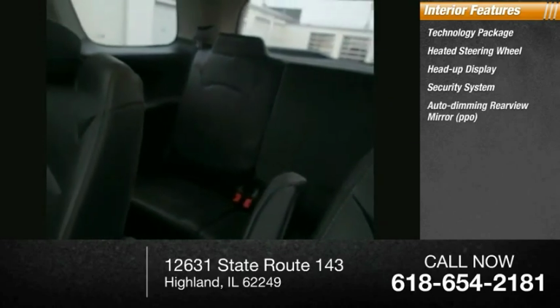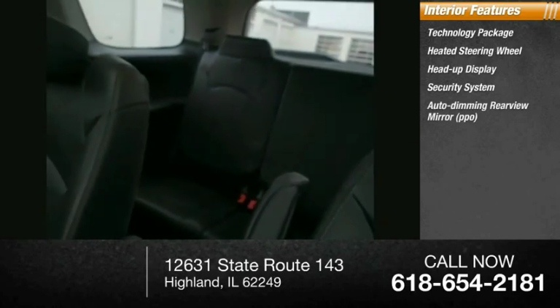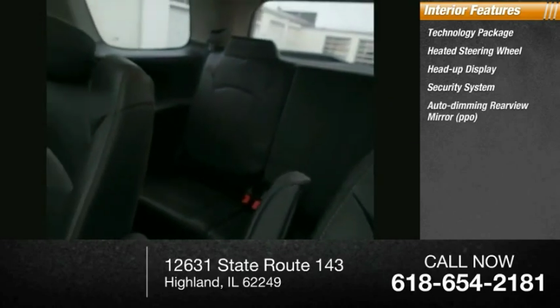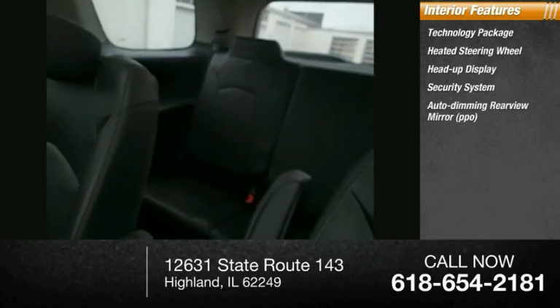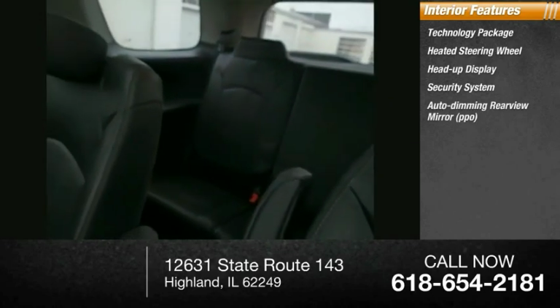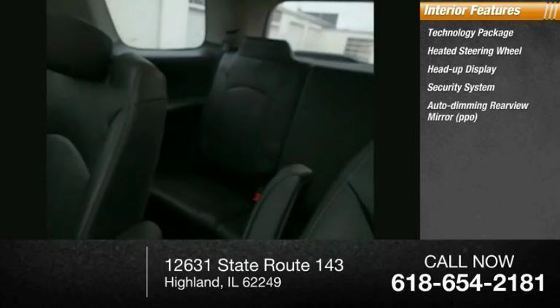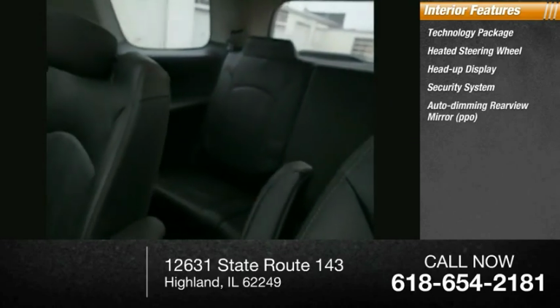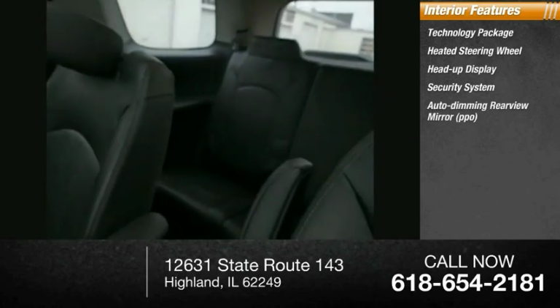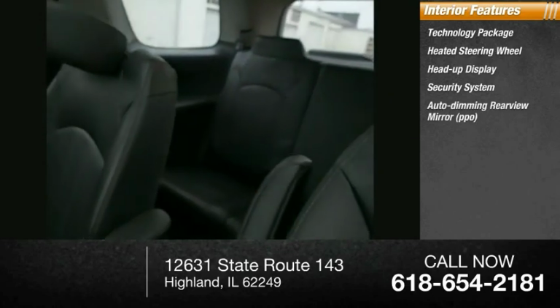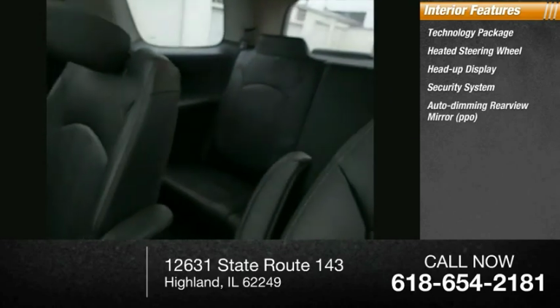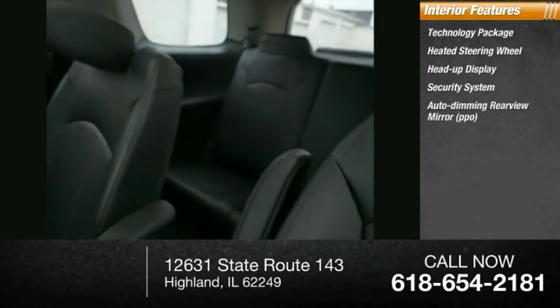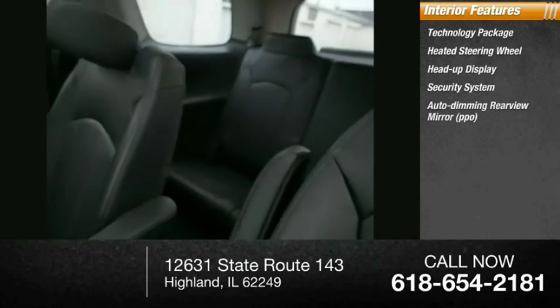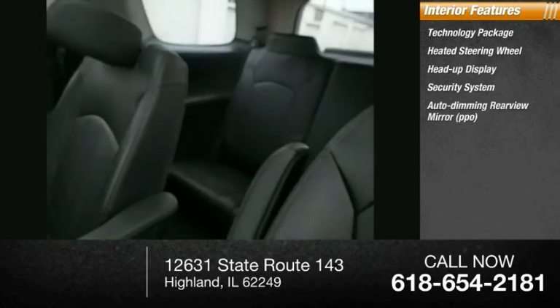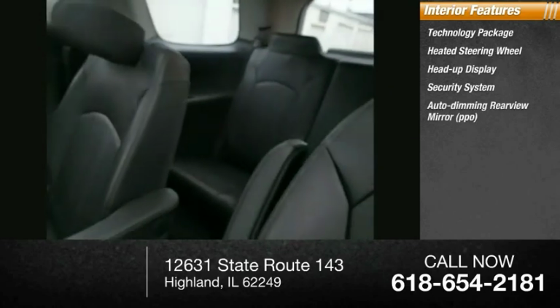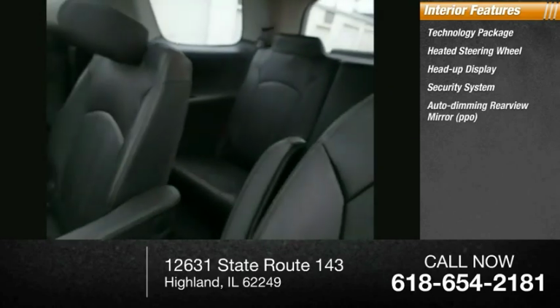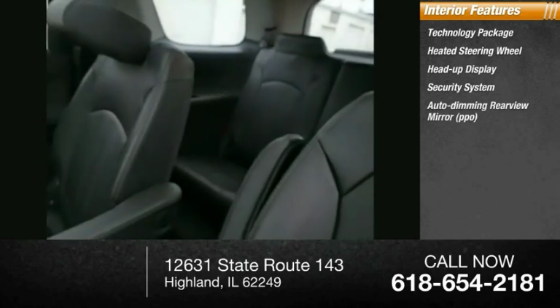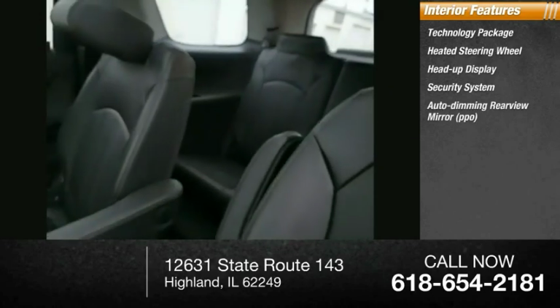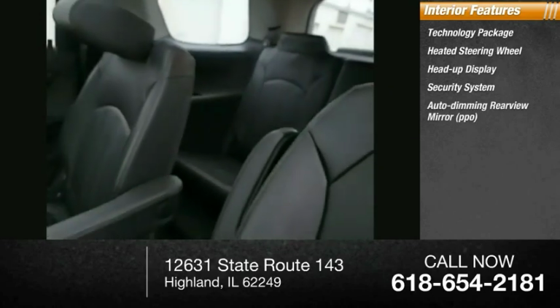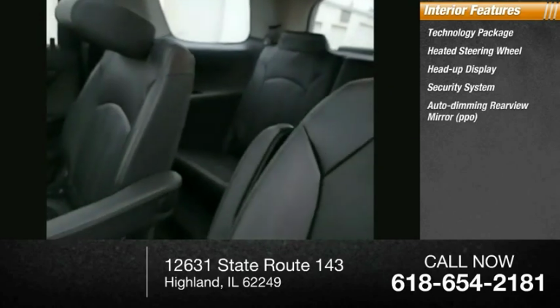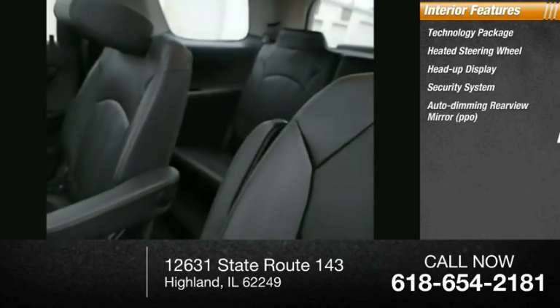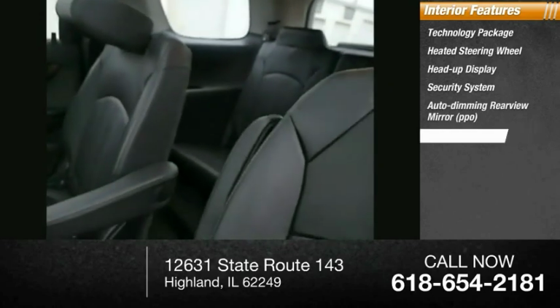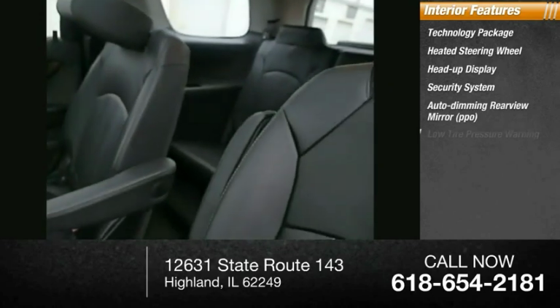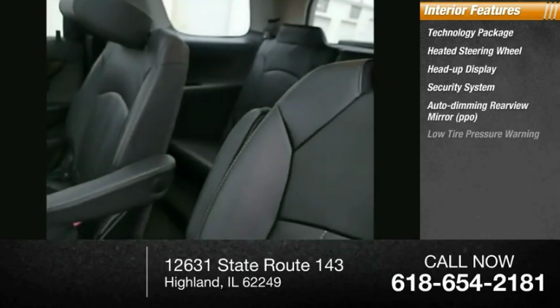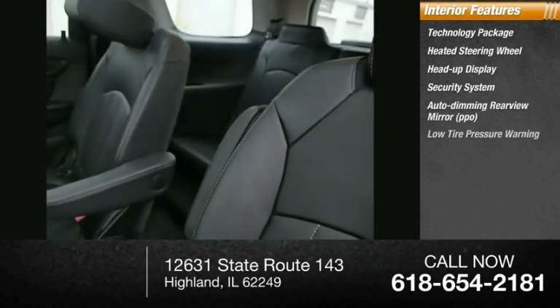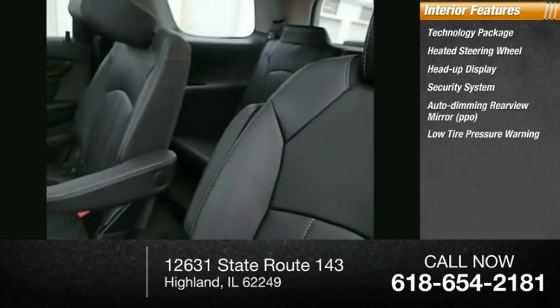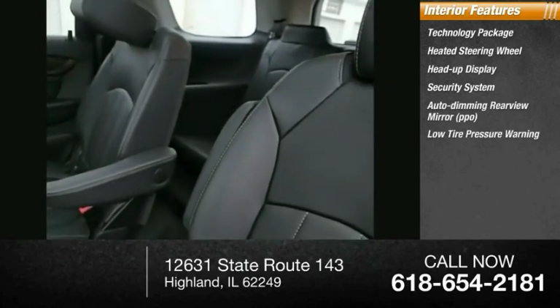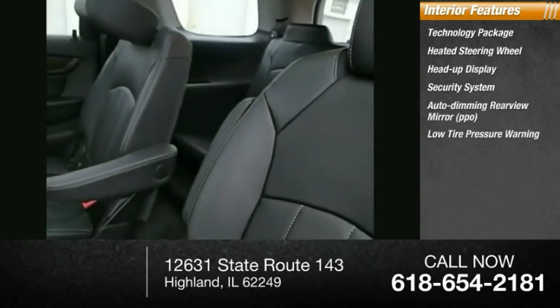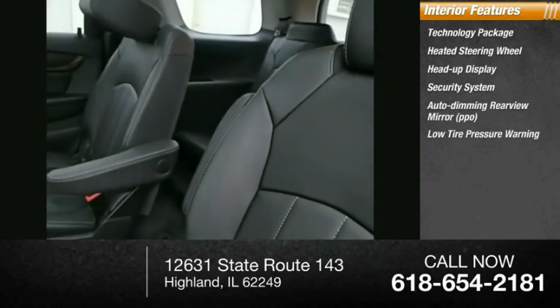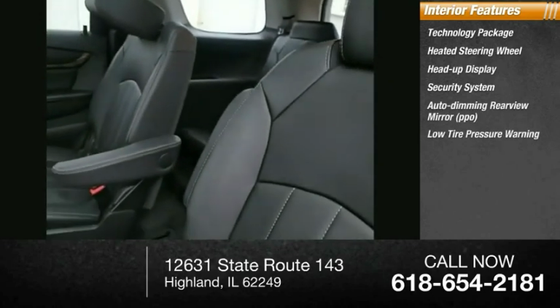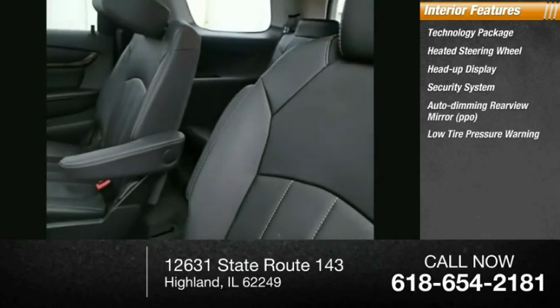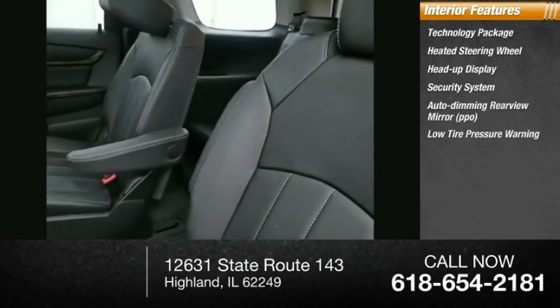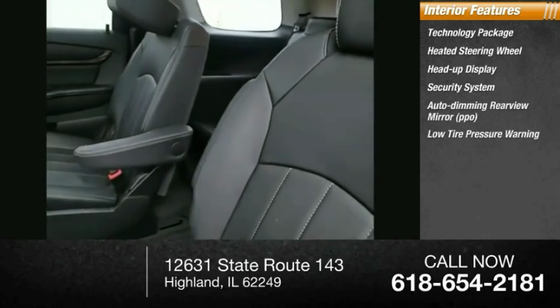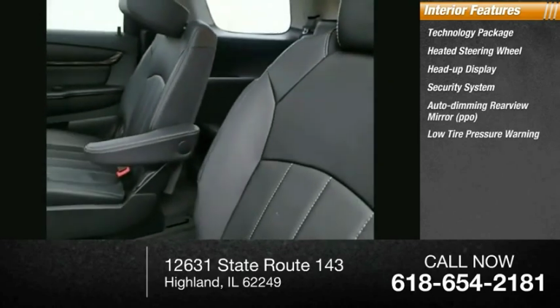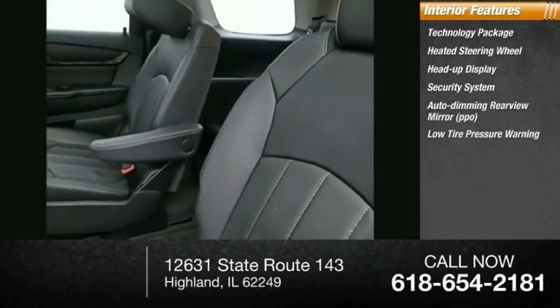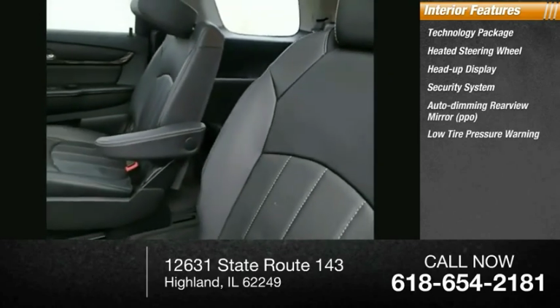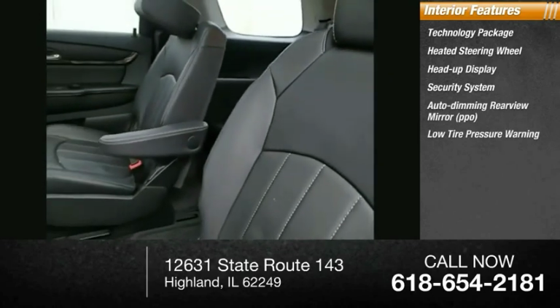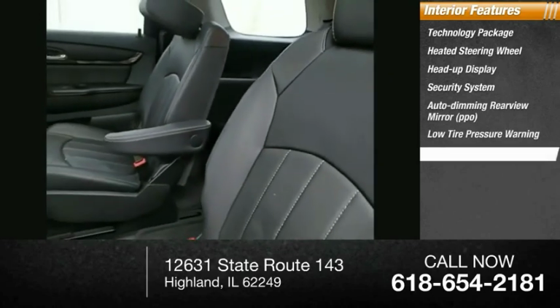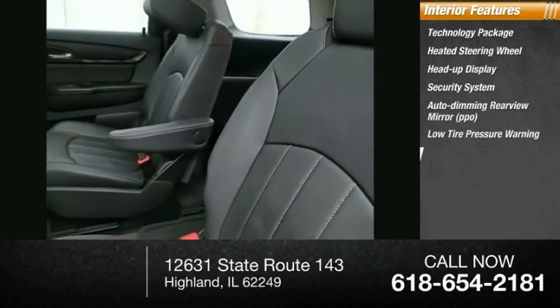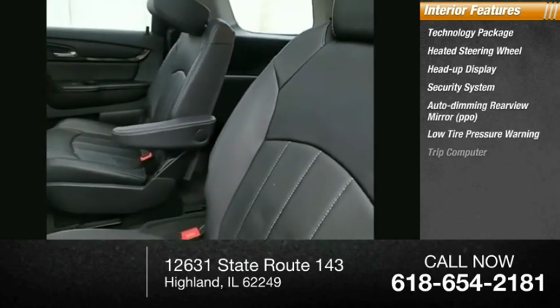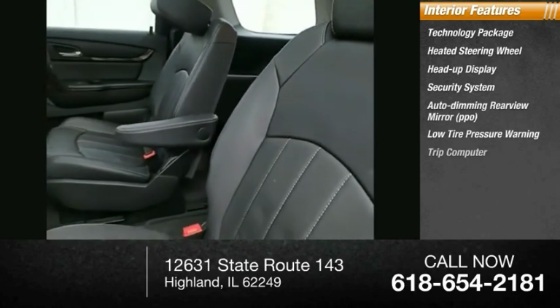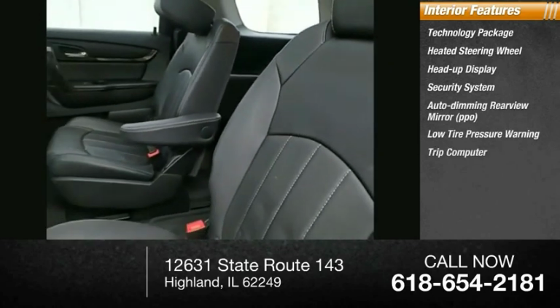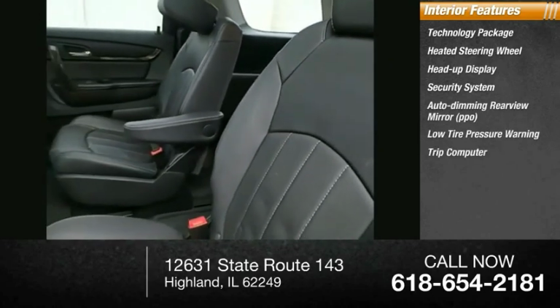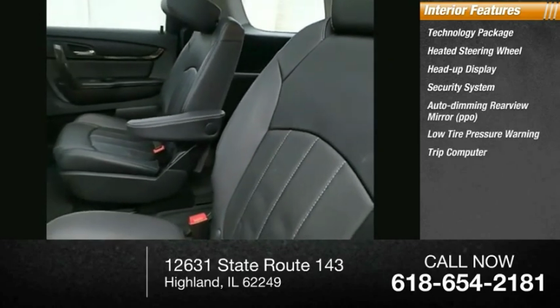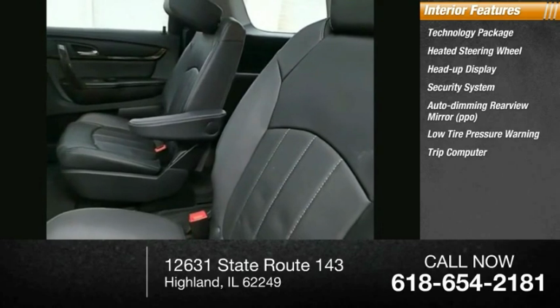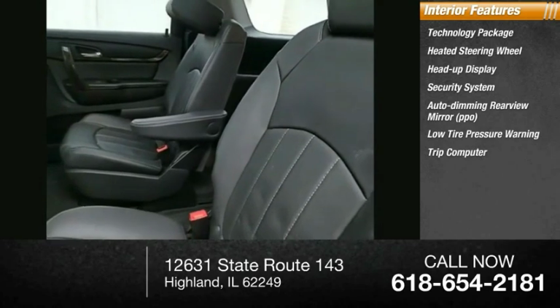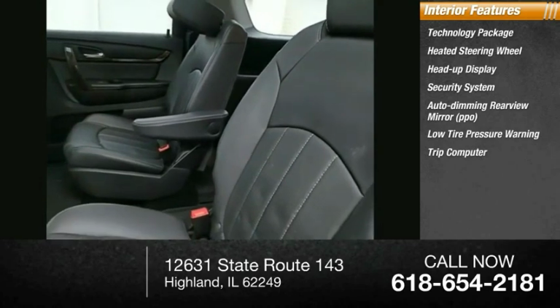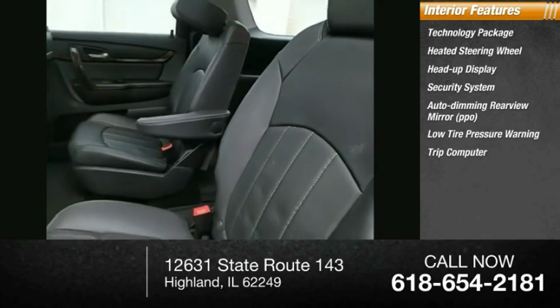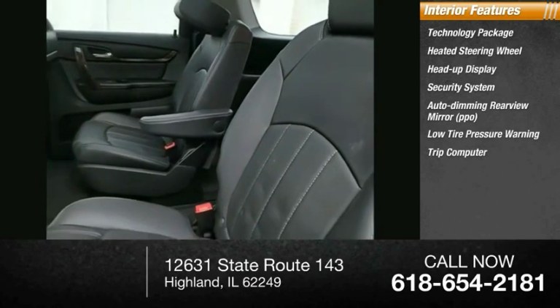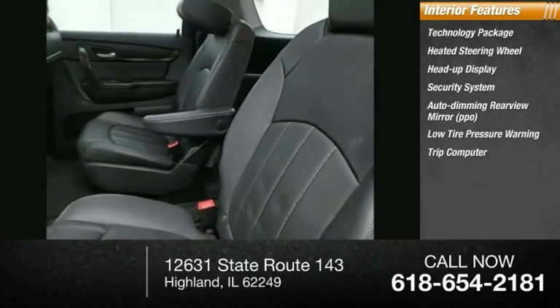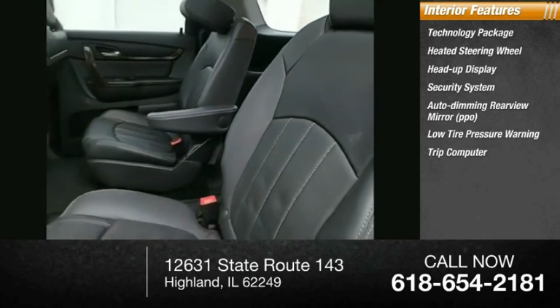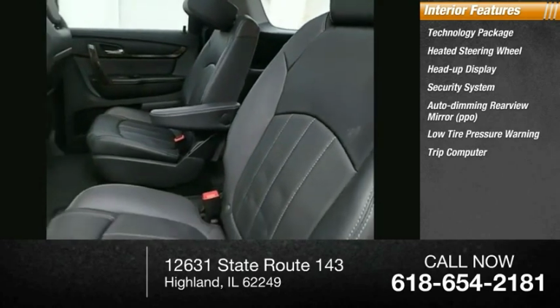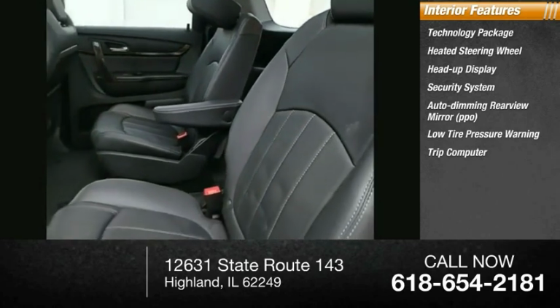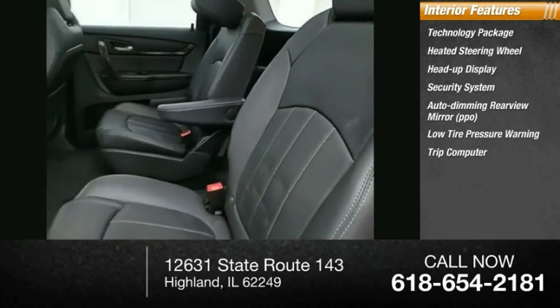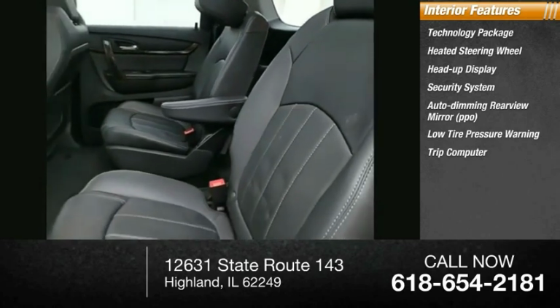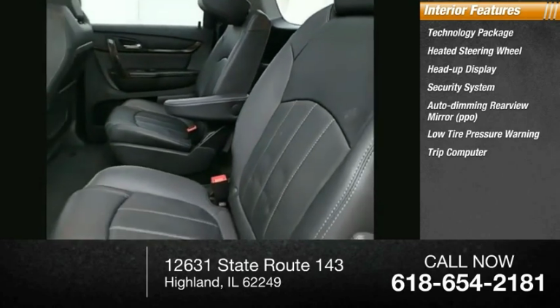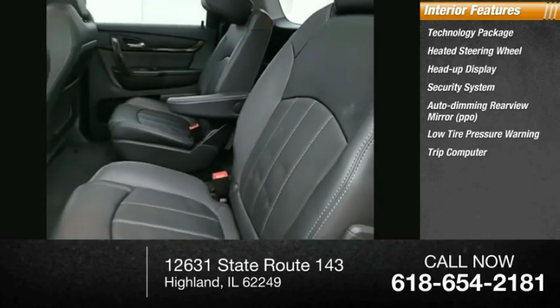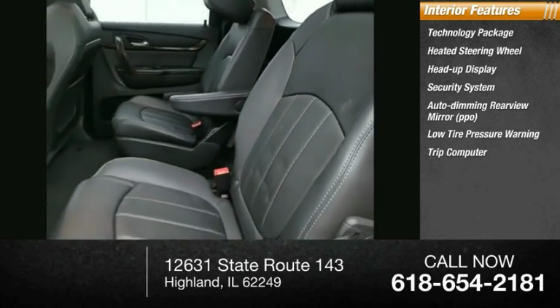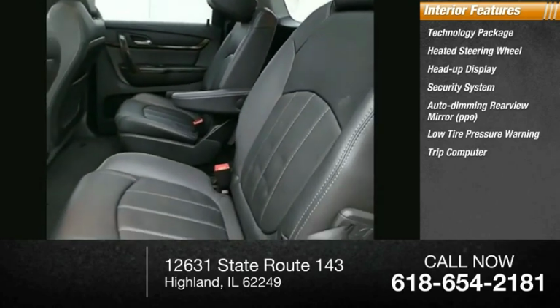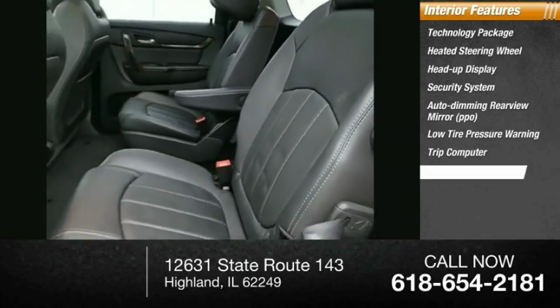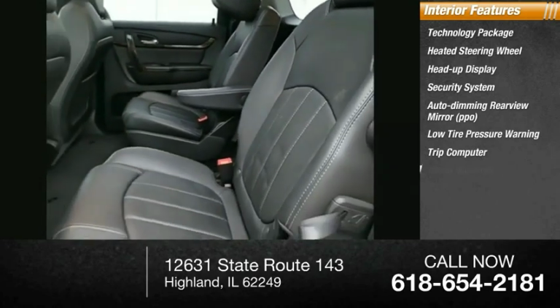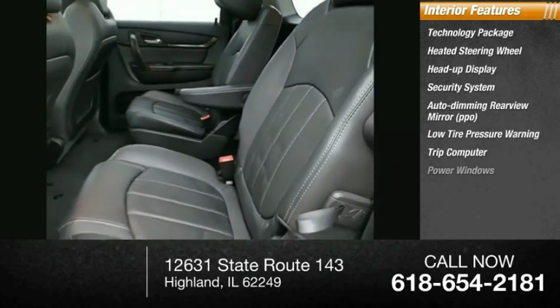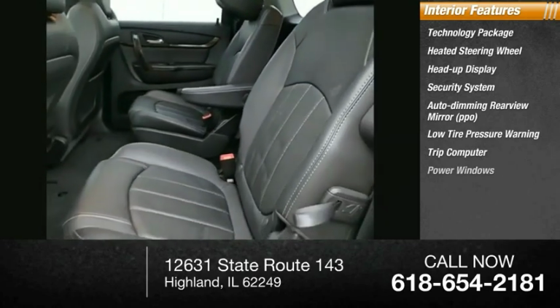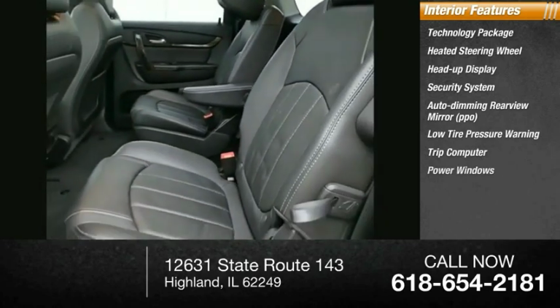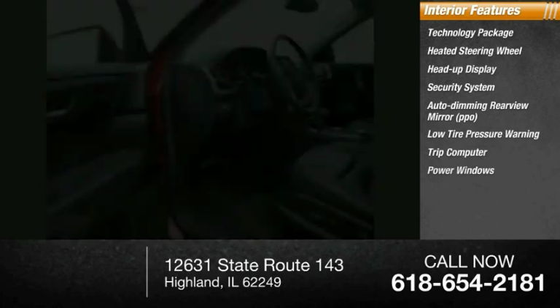PPO, low tire pressure warning, trip computer, power windows, tachometer, and power steering.